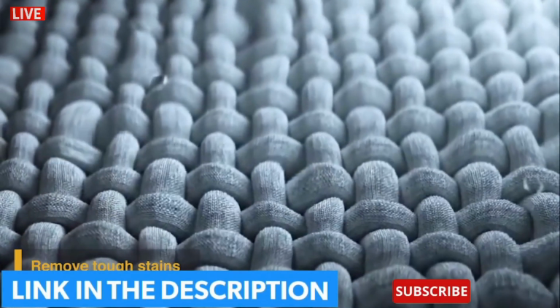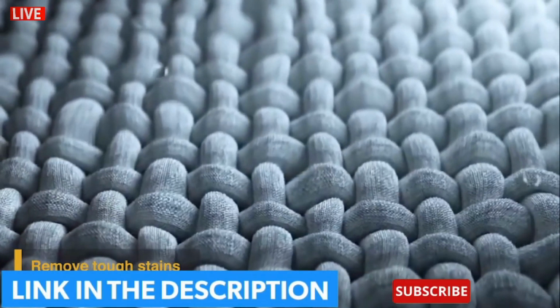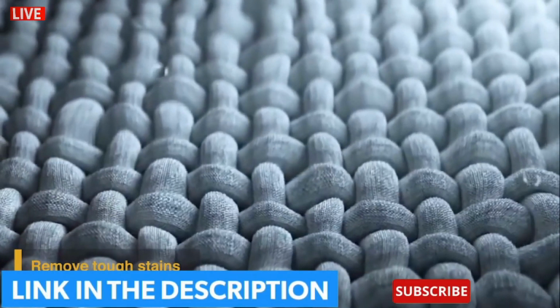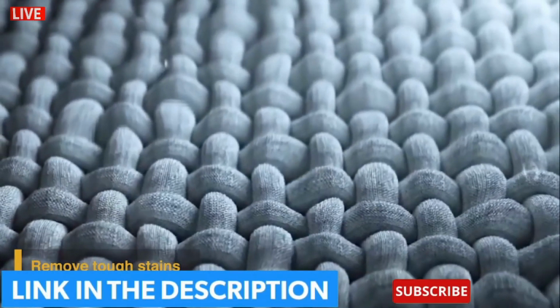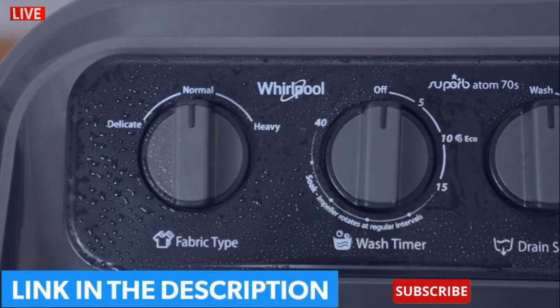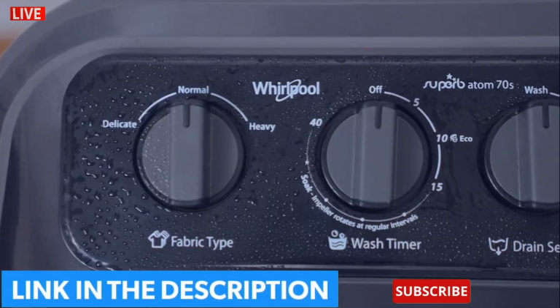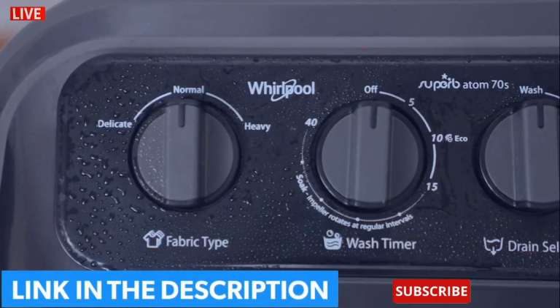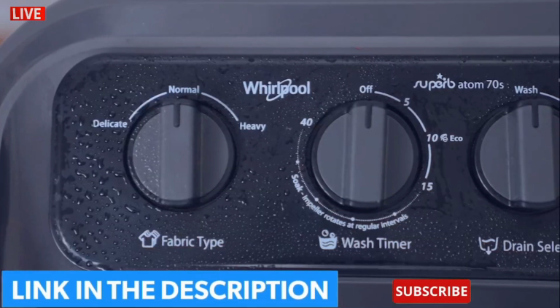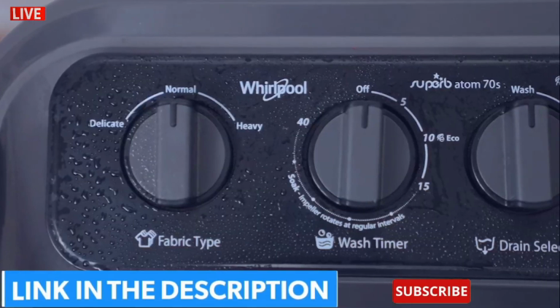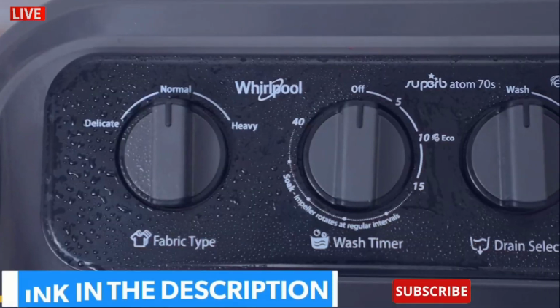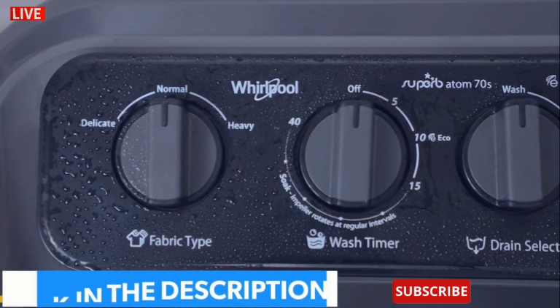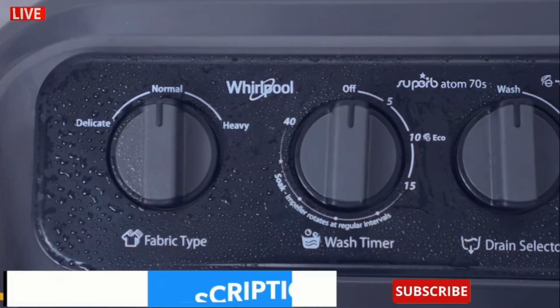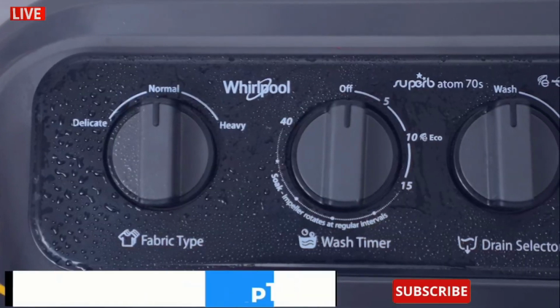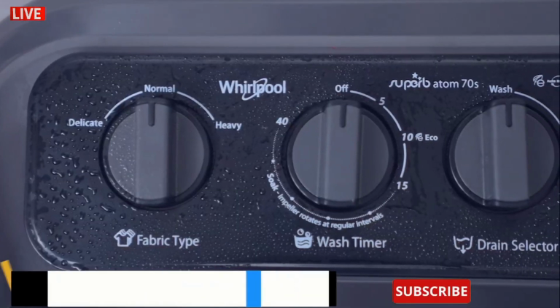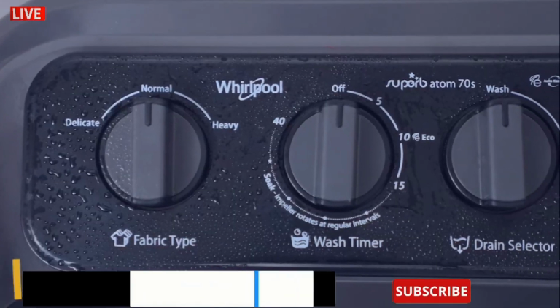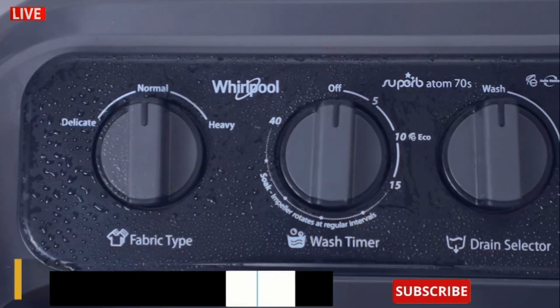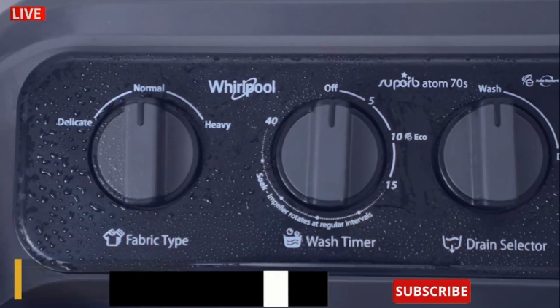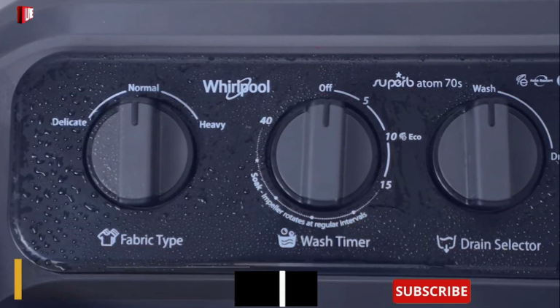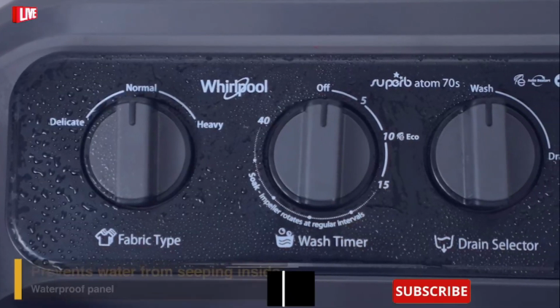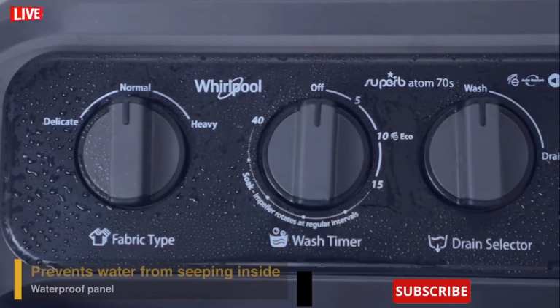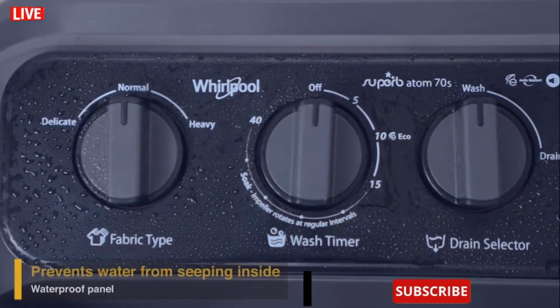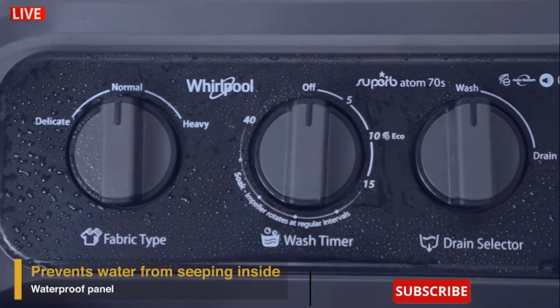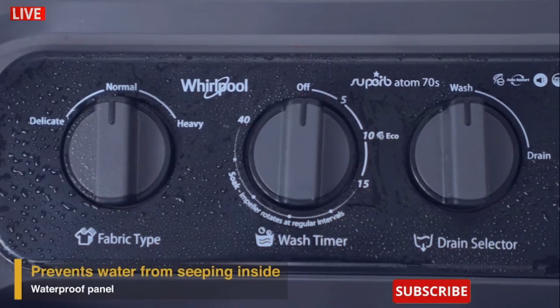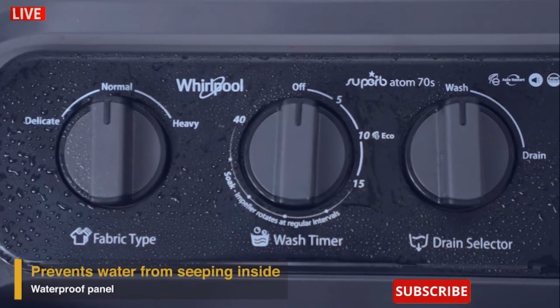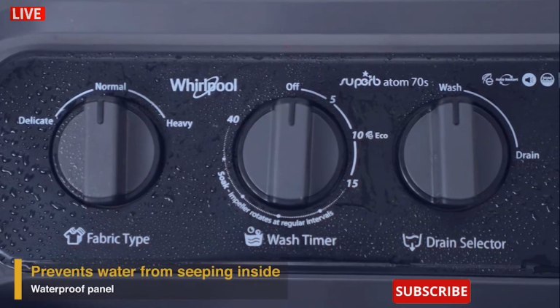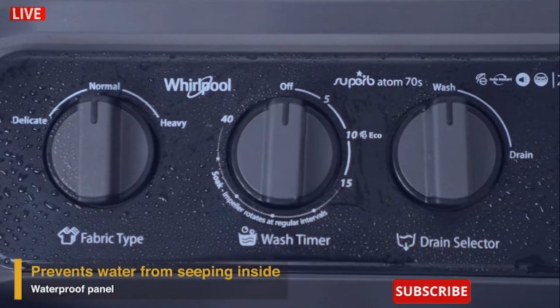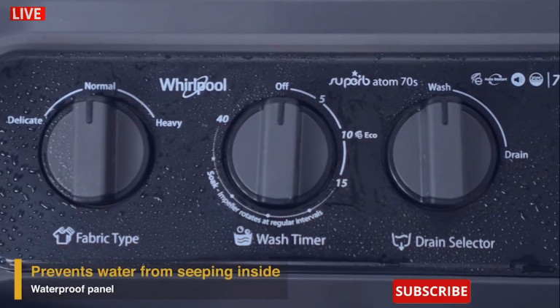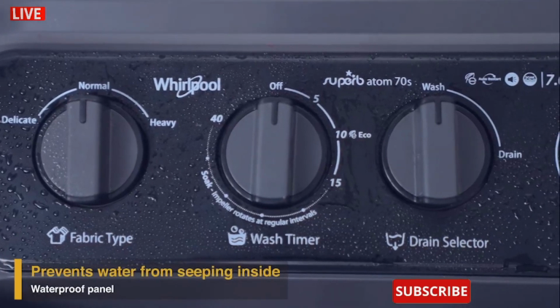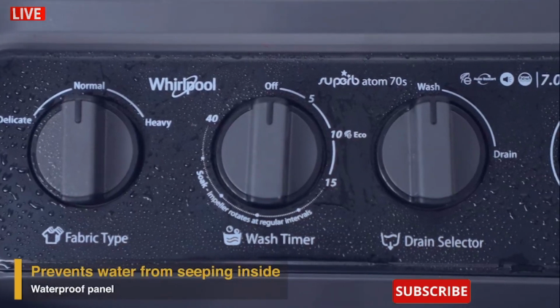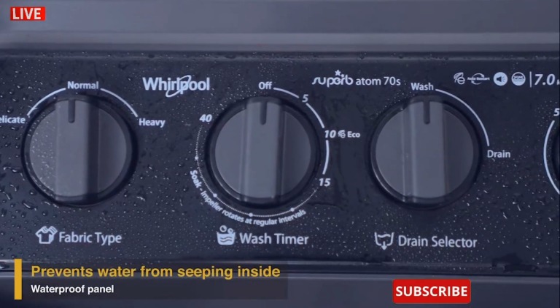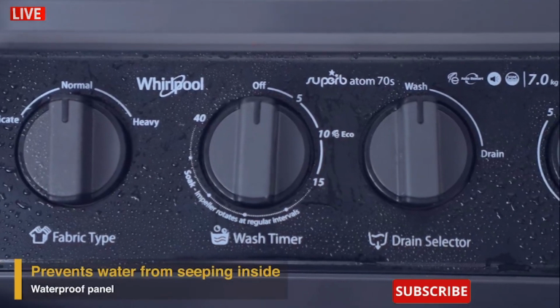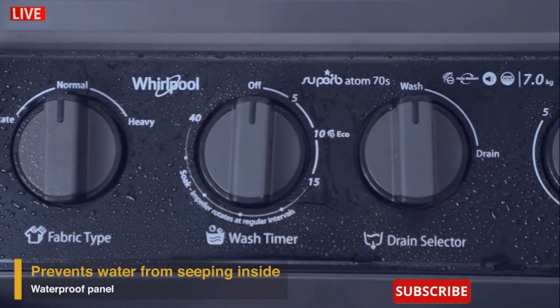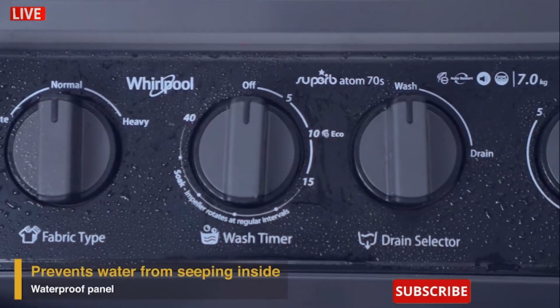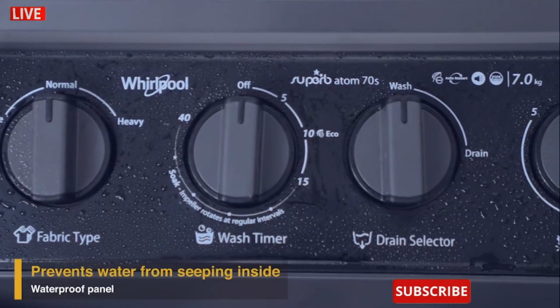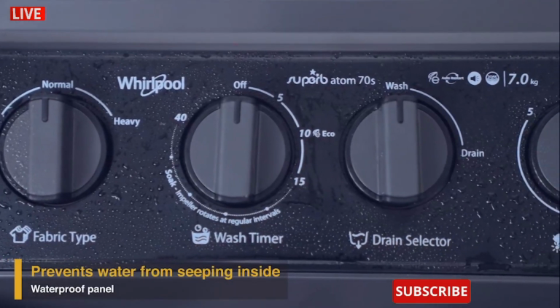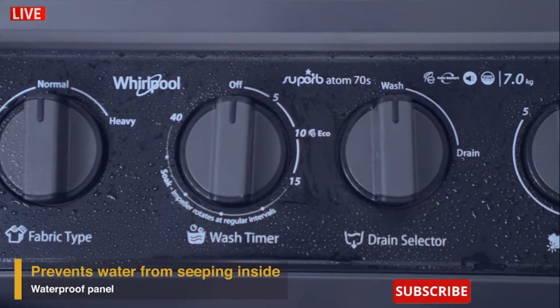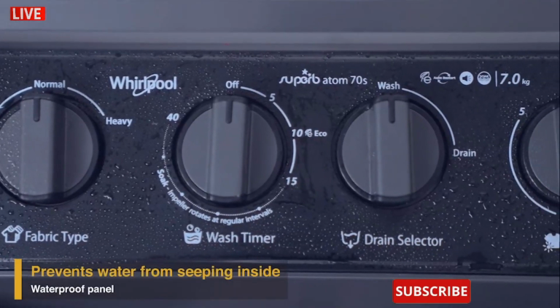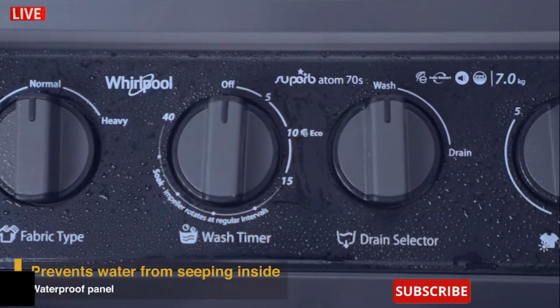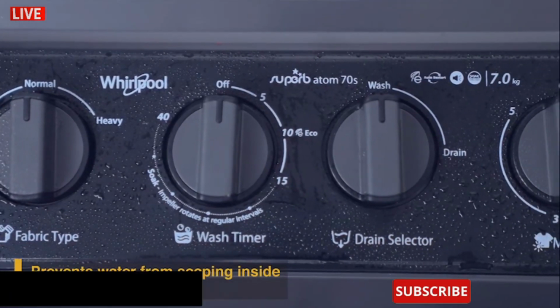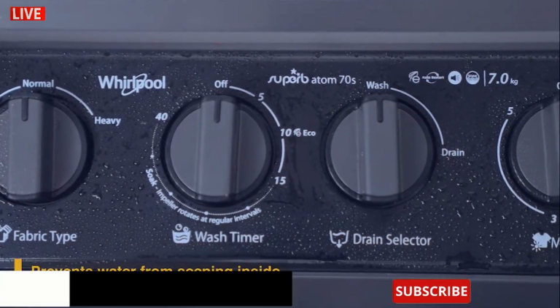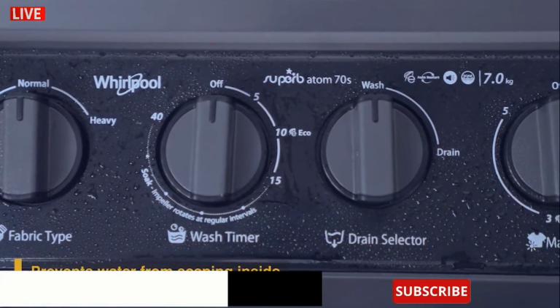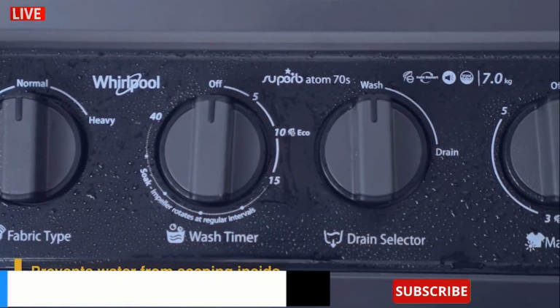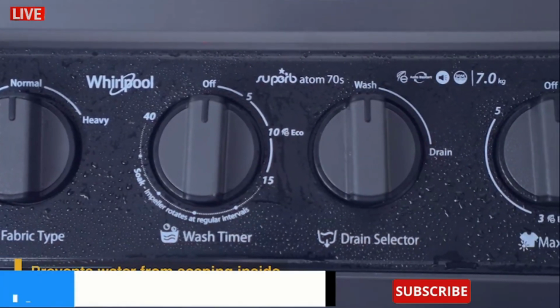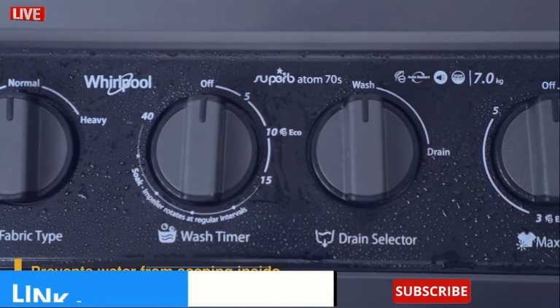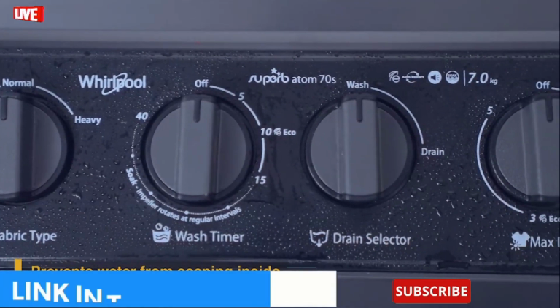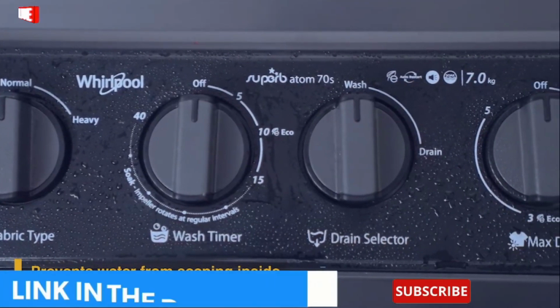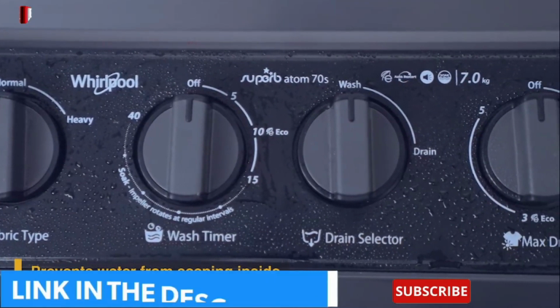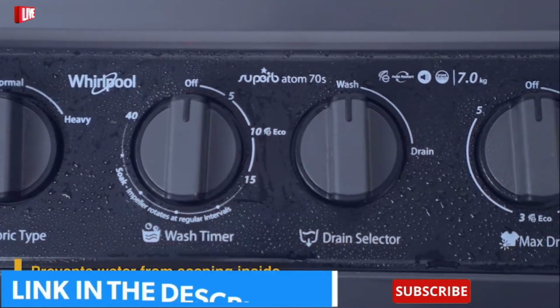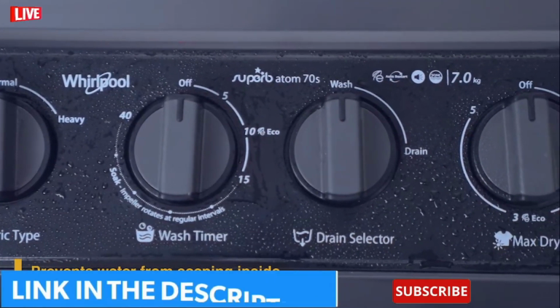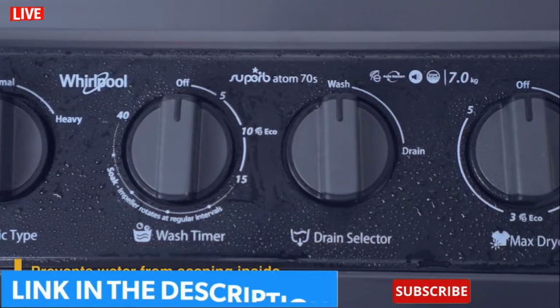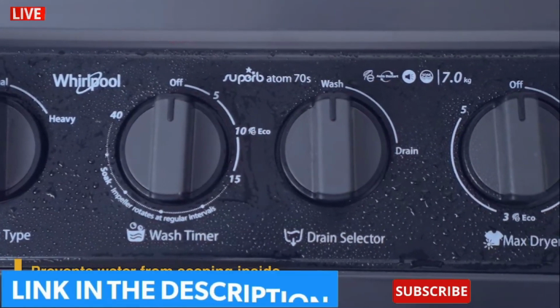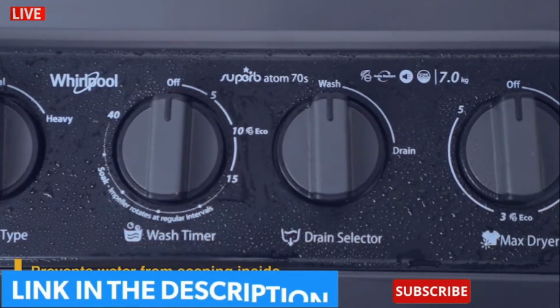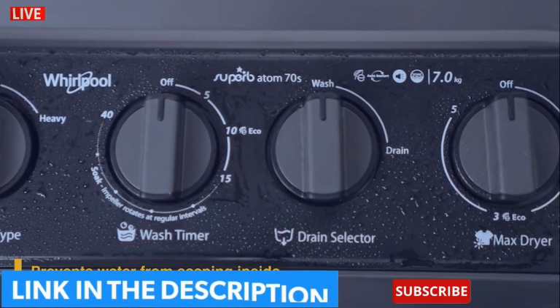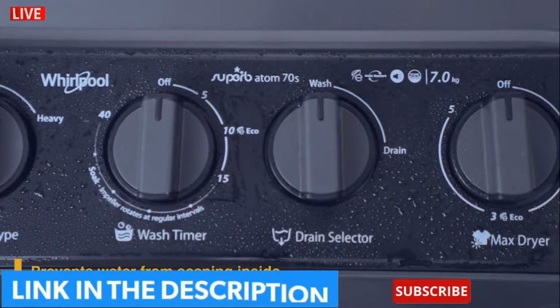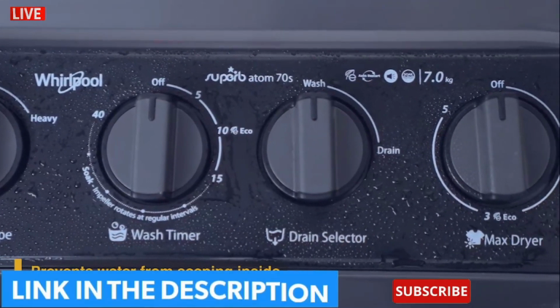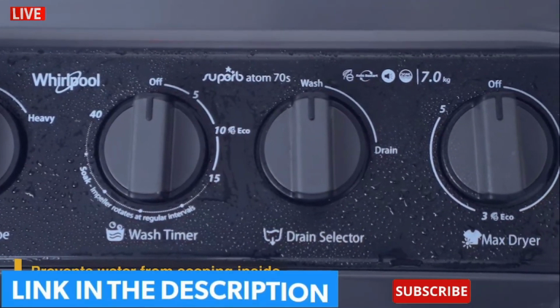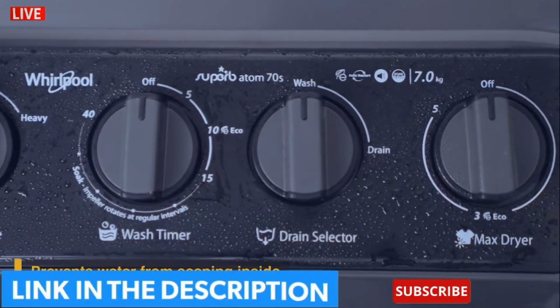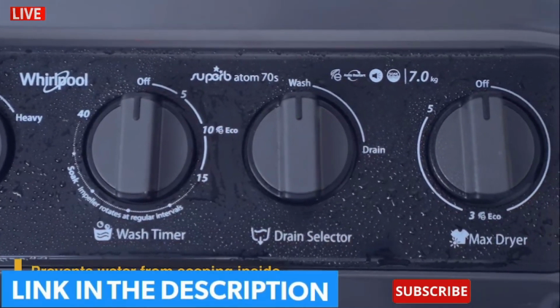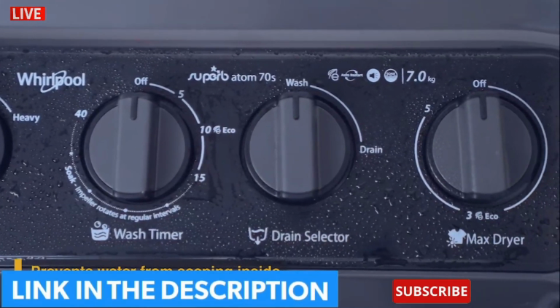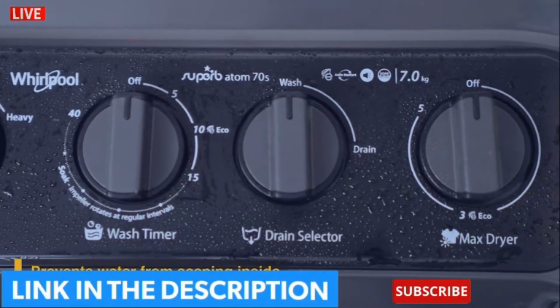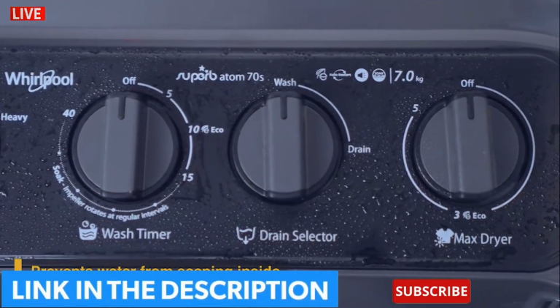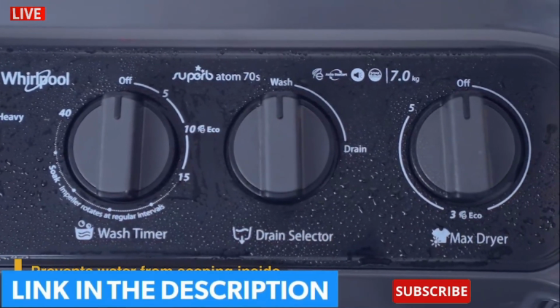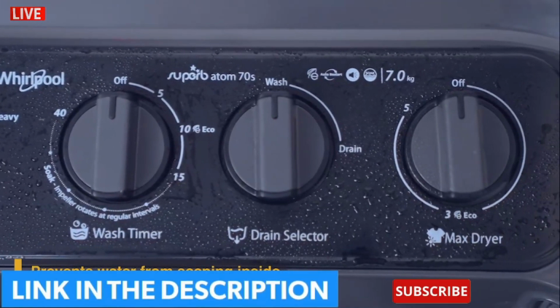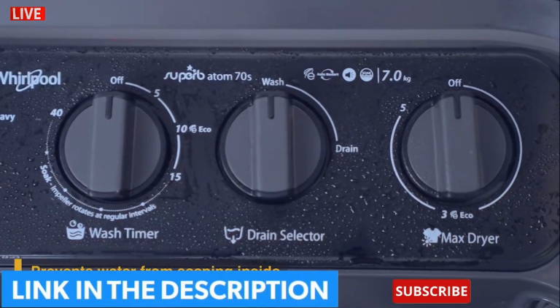The Superb Atom also has a smartly designed waterproof control panel to prevent water from seeping inside.